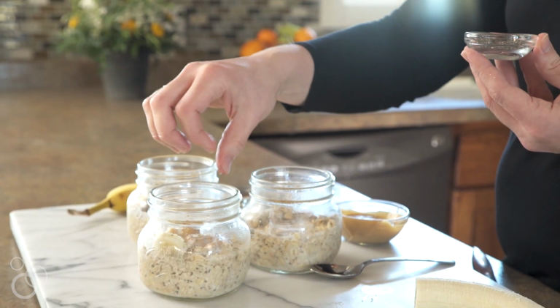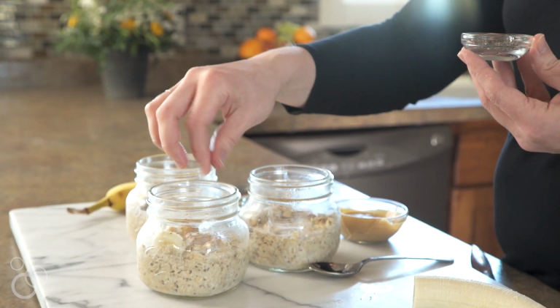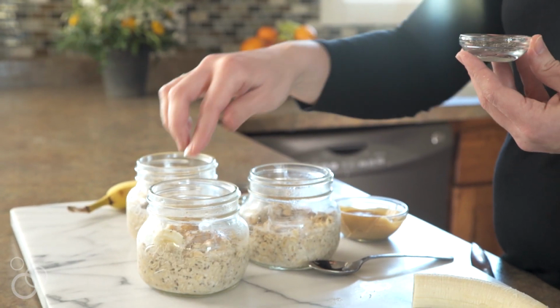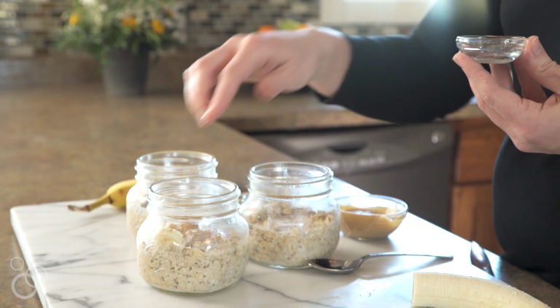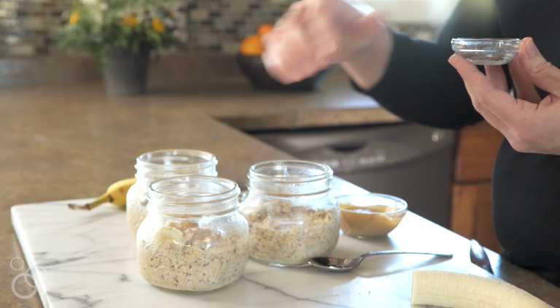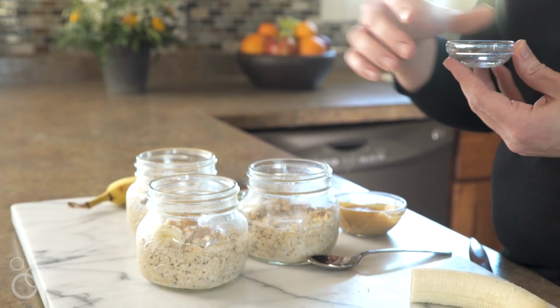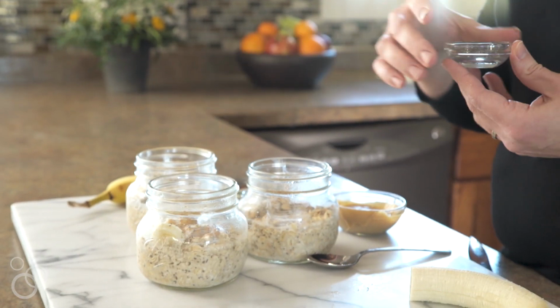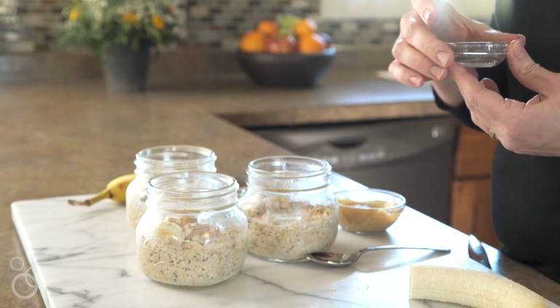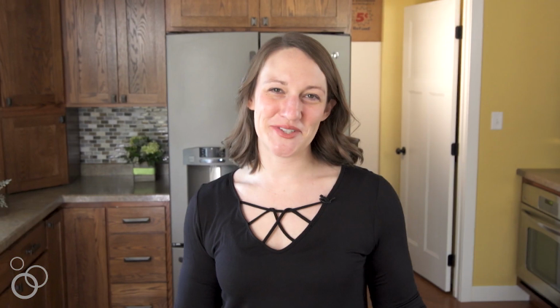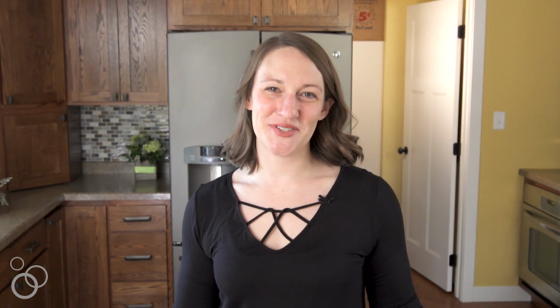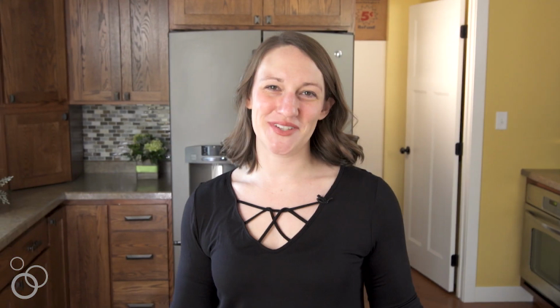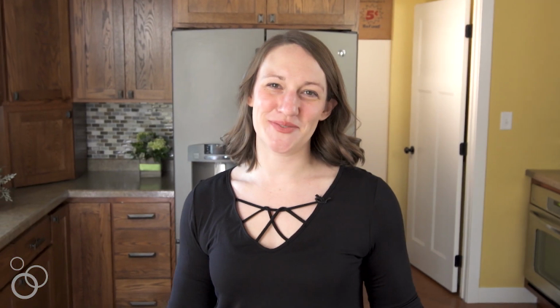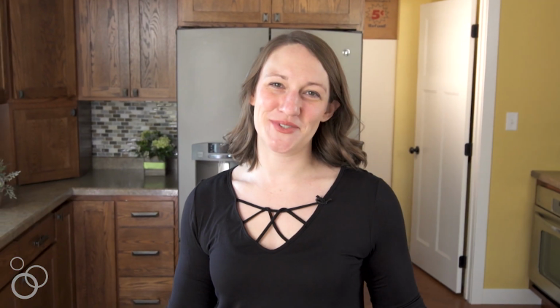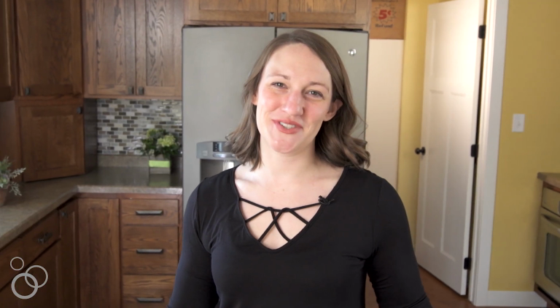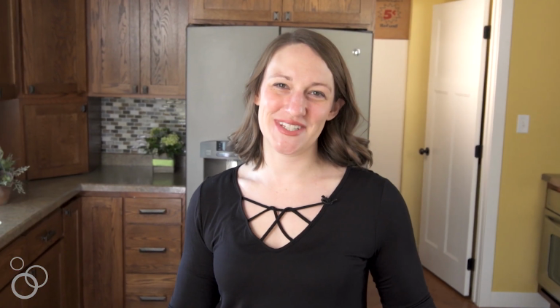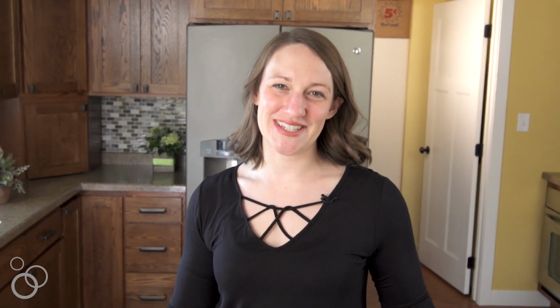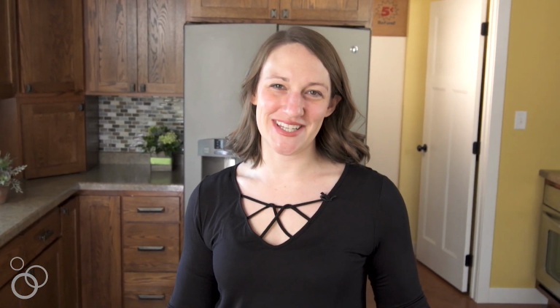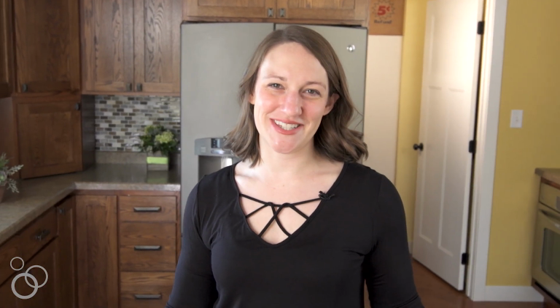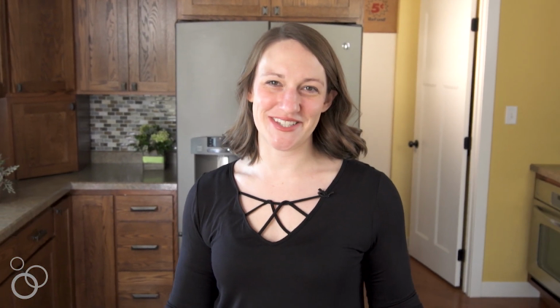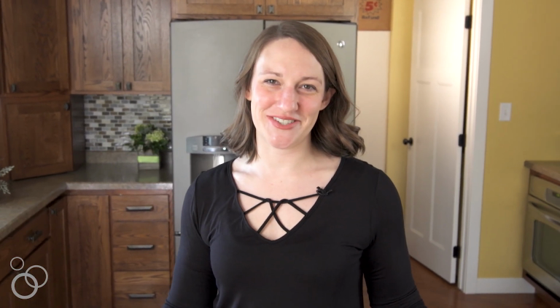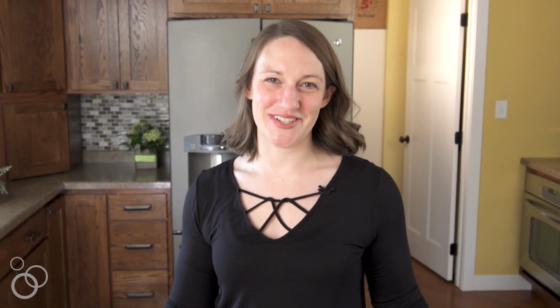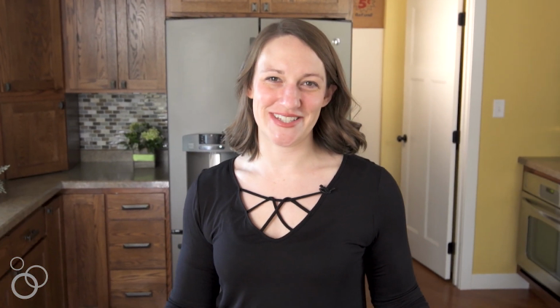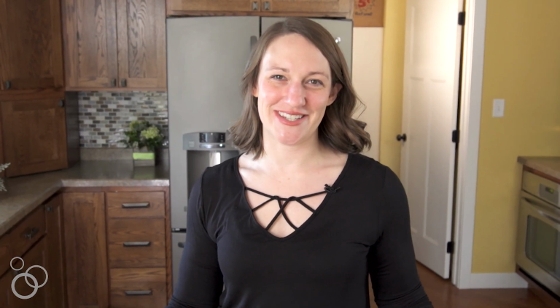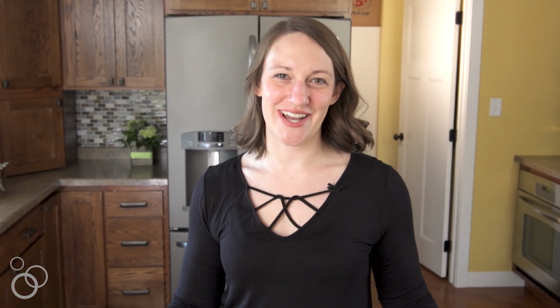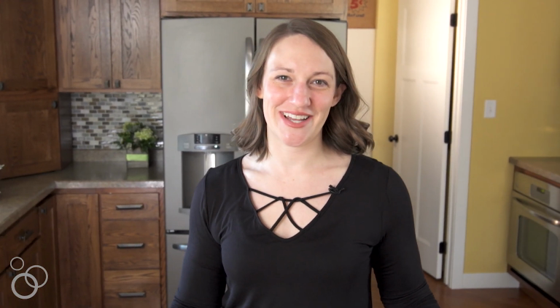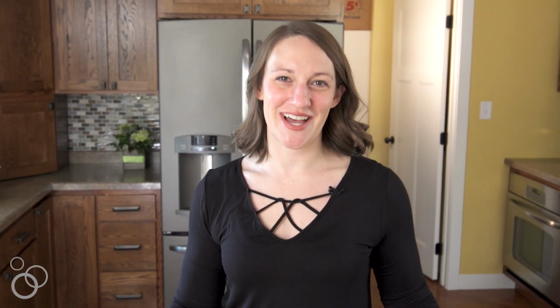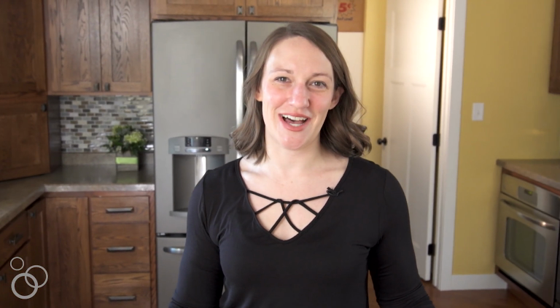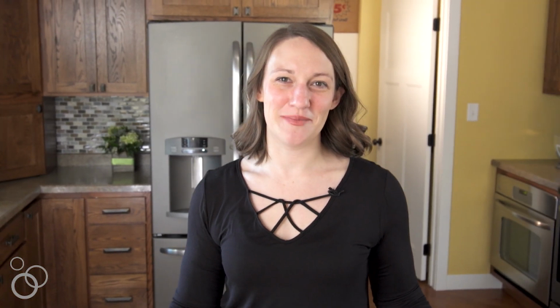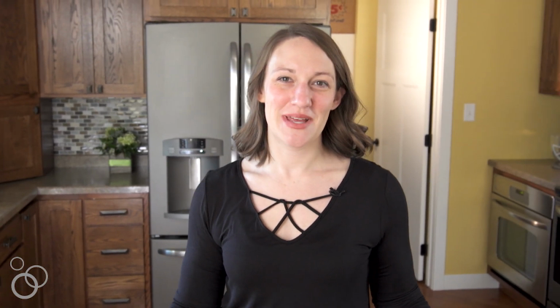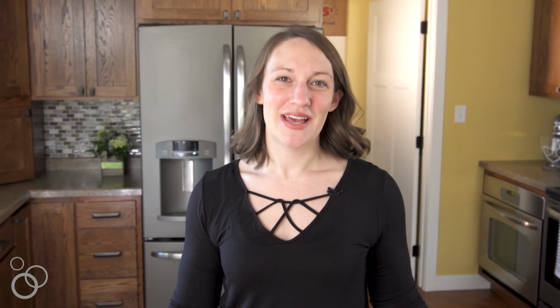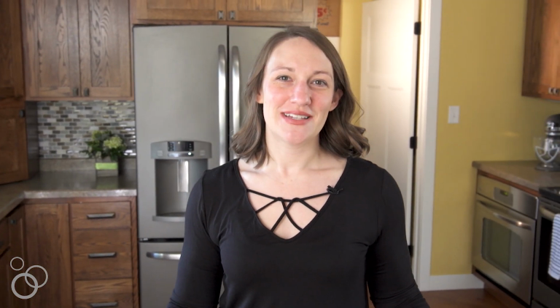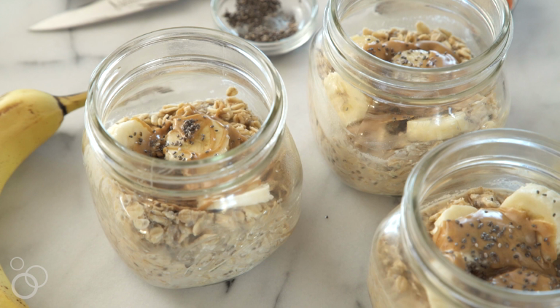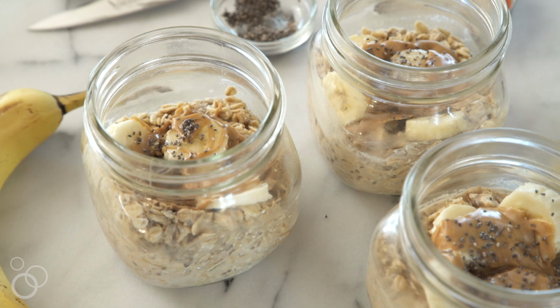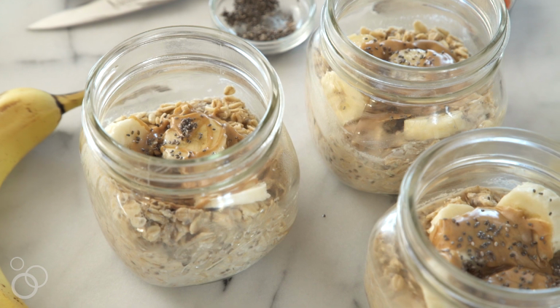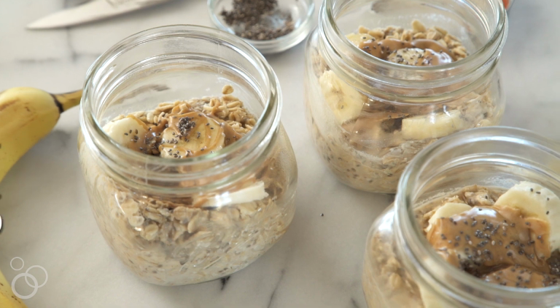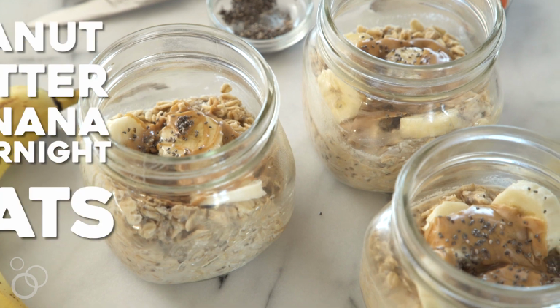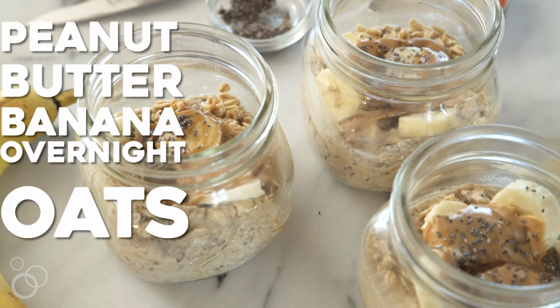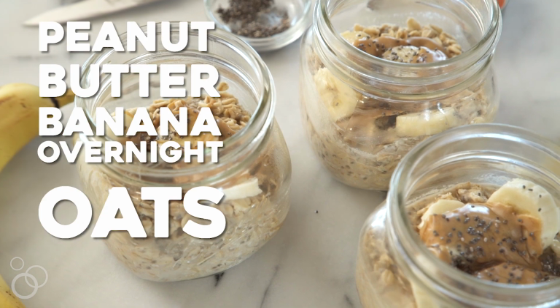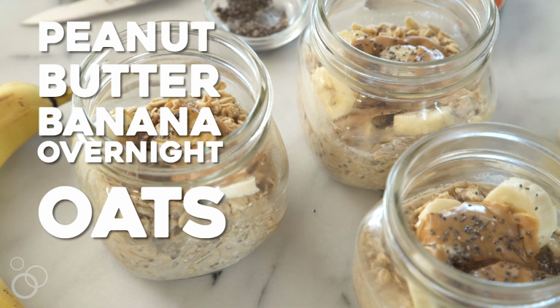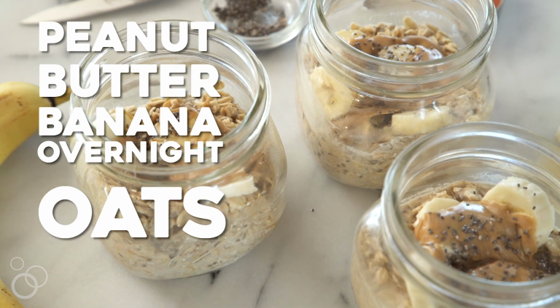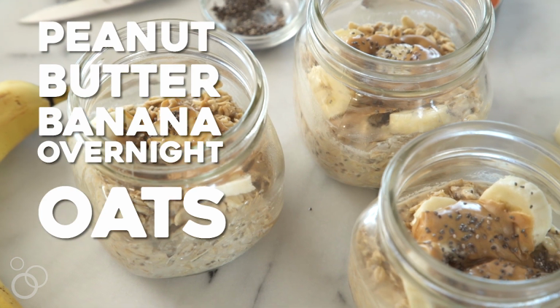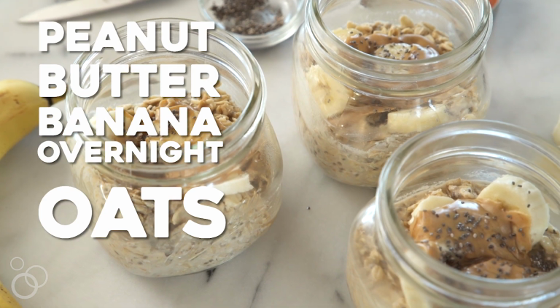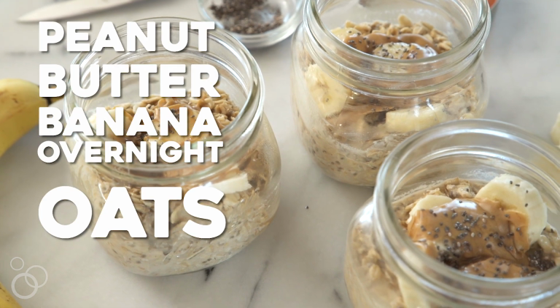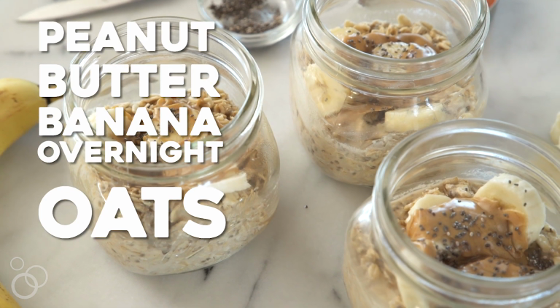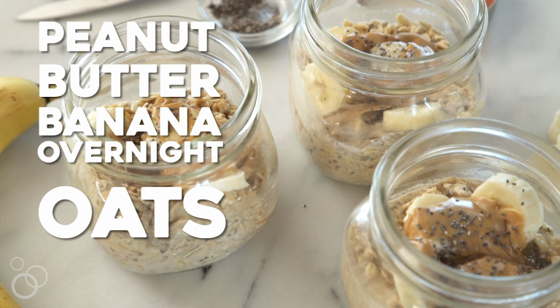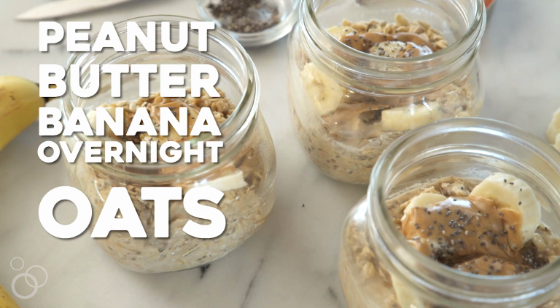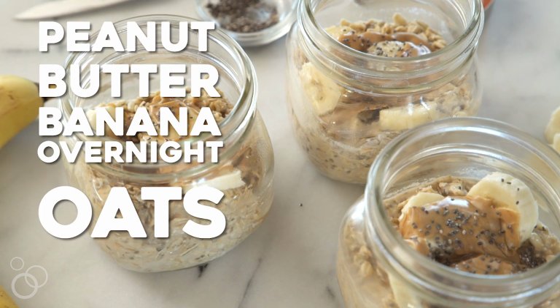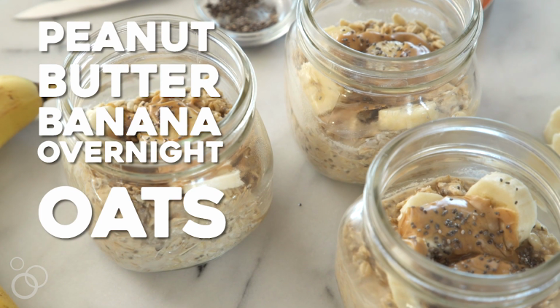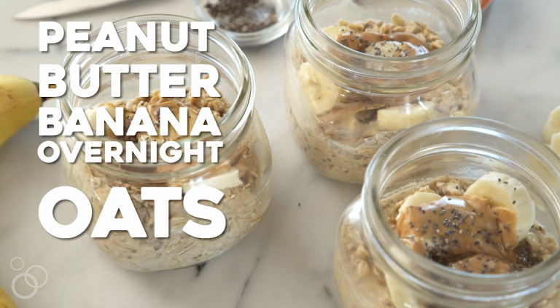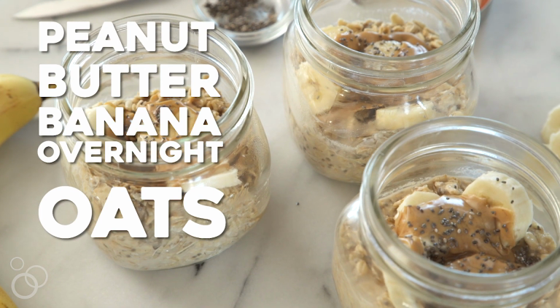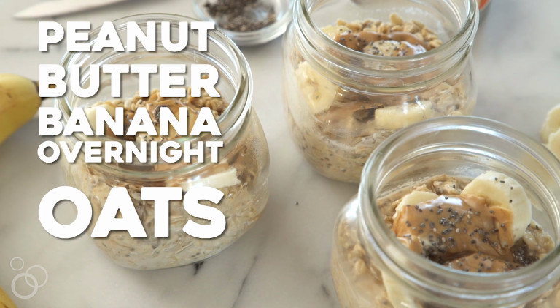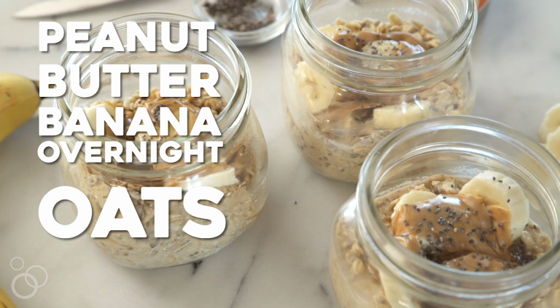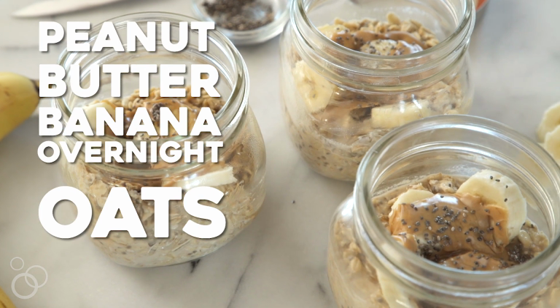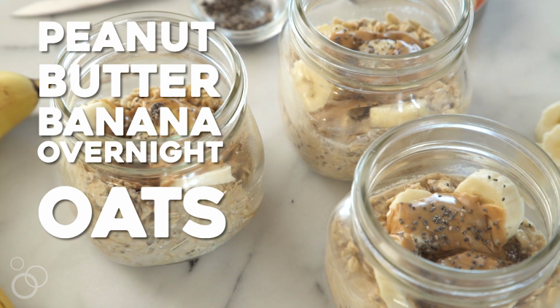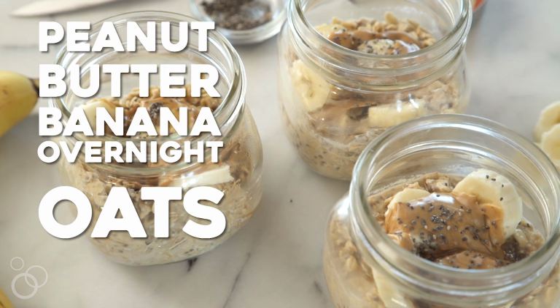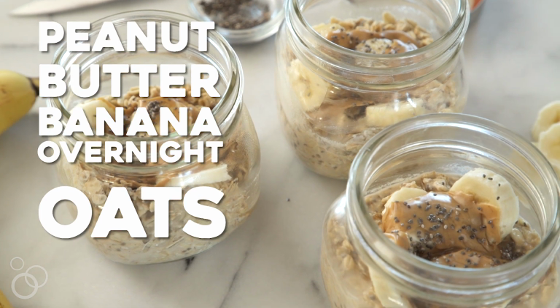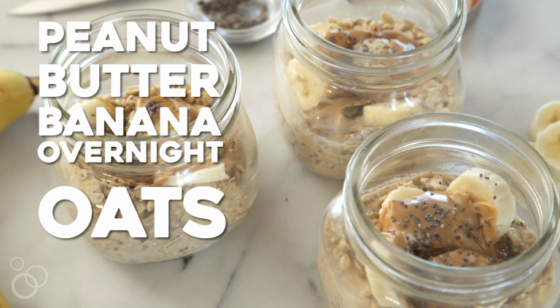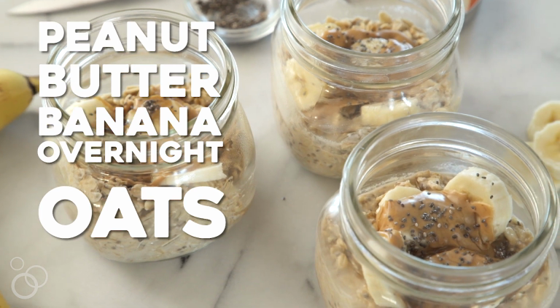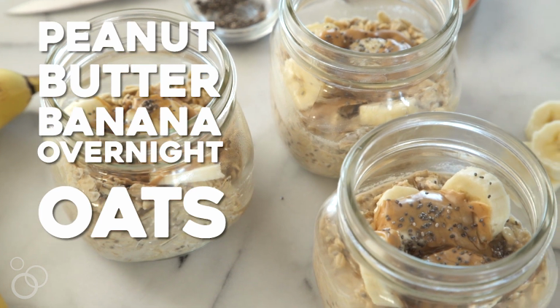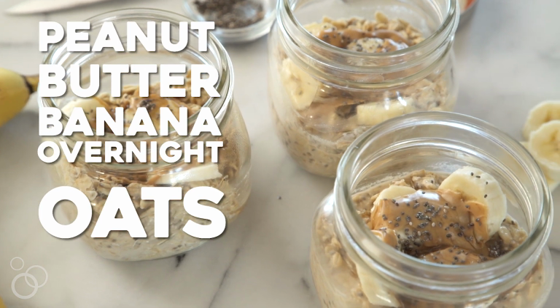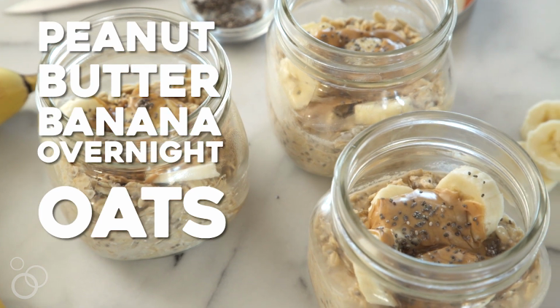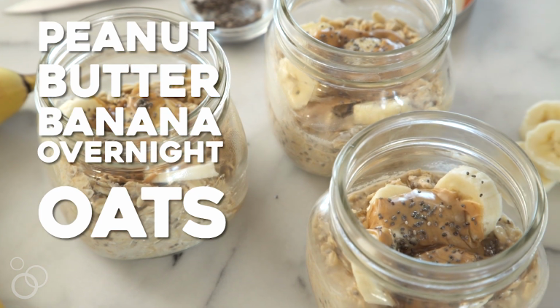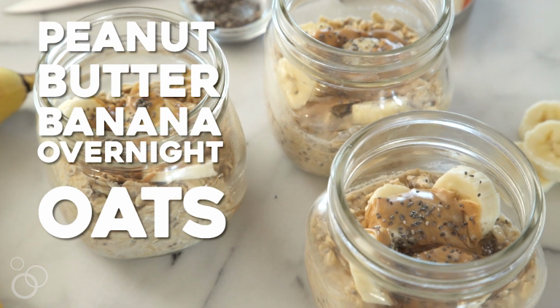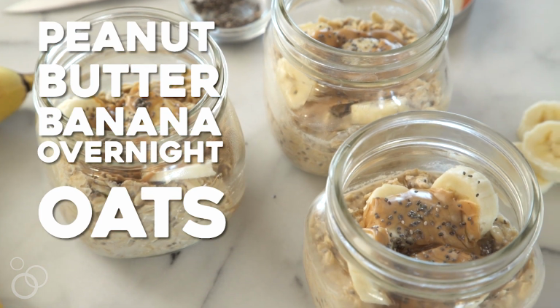Hi, I'm Julie from Julie'sEatsAndTreats.com. Today we're going to make overnight peanut butter banana oats.